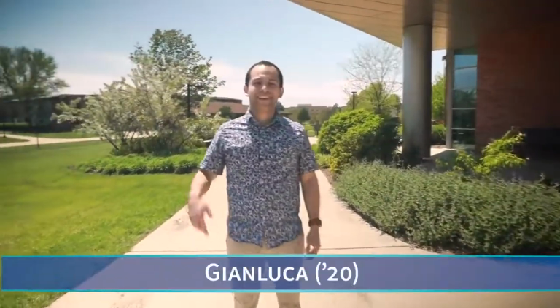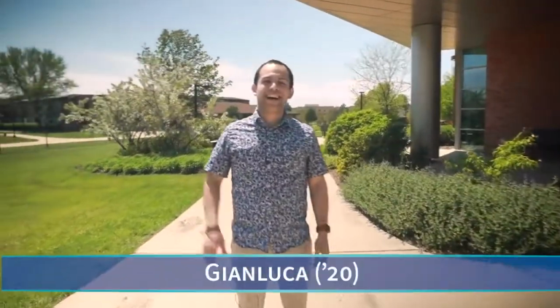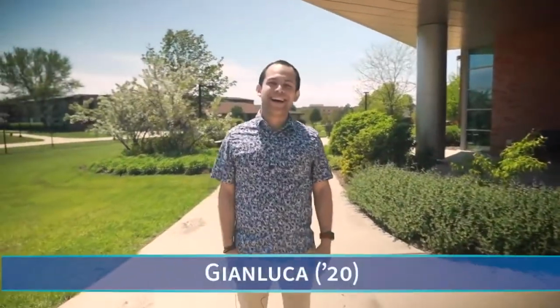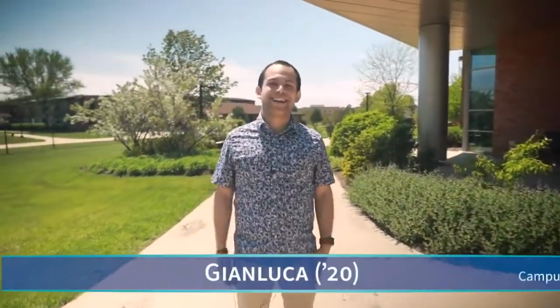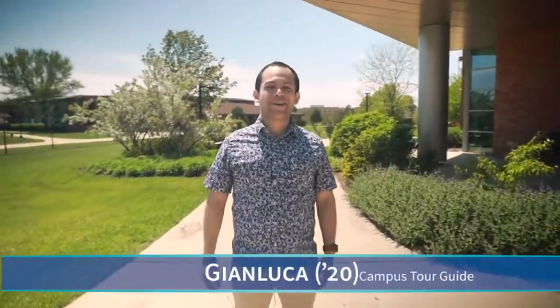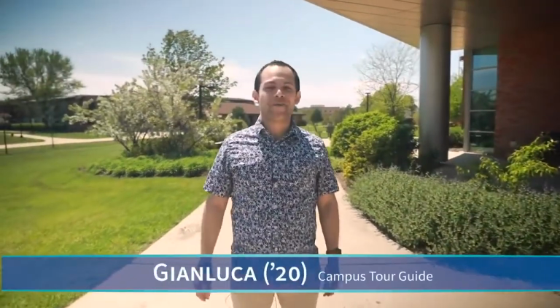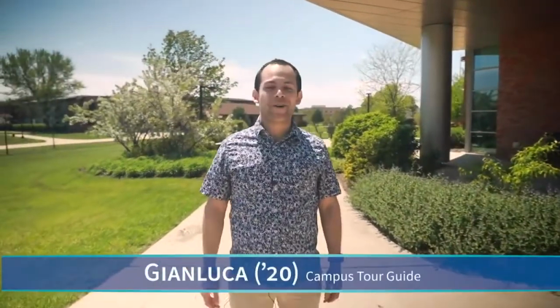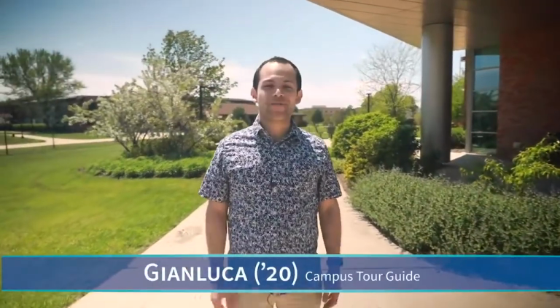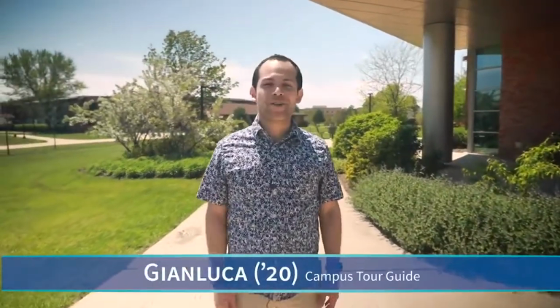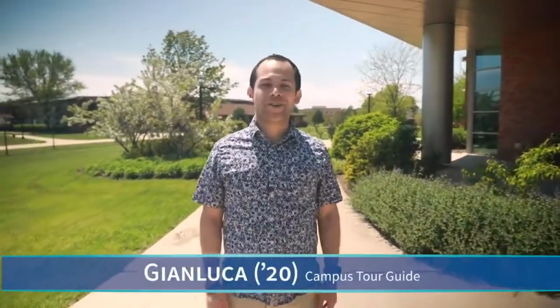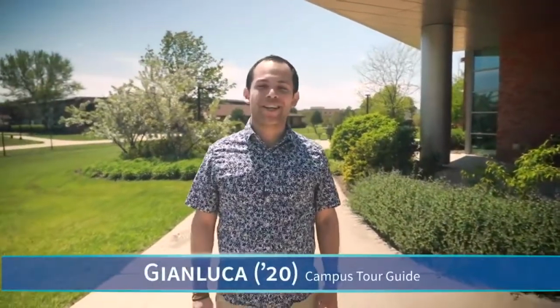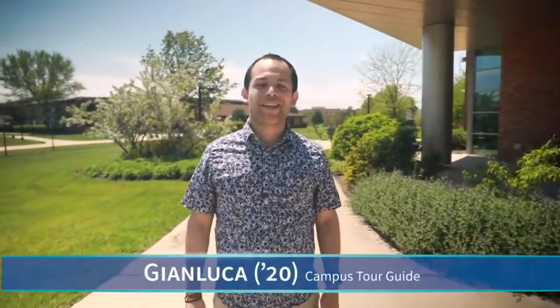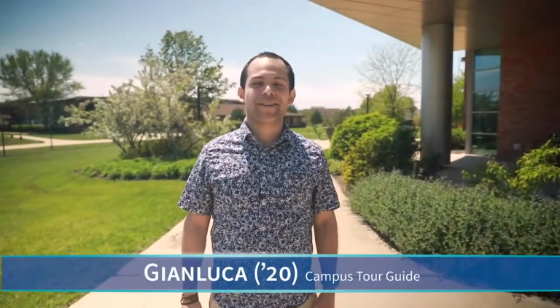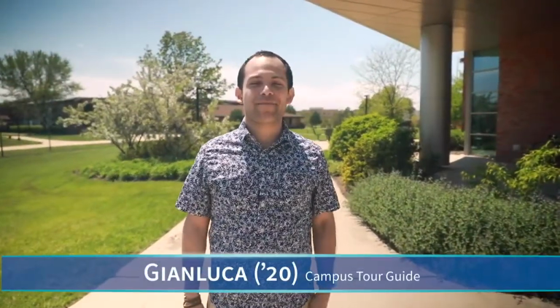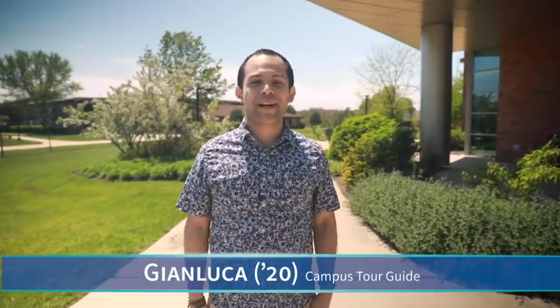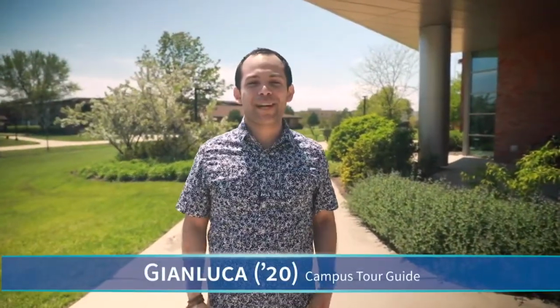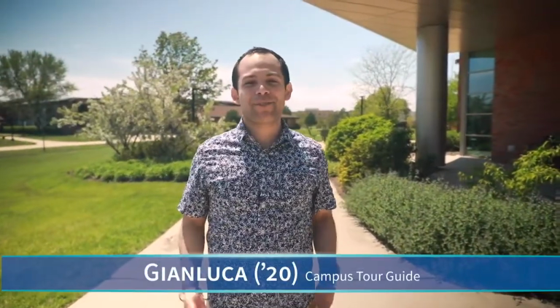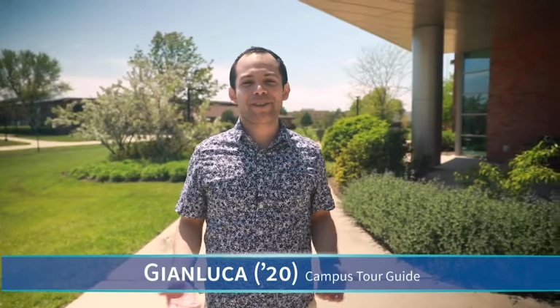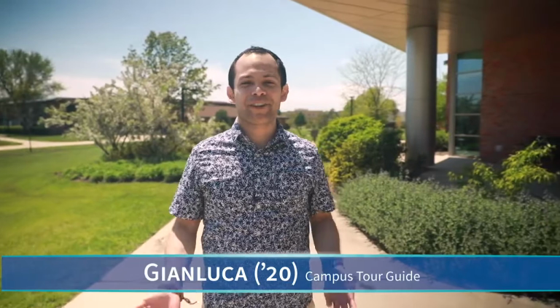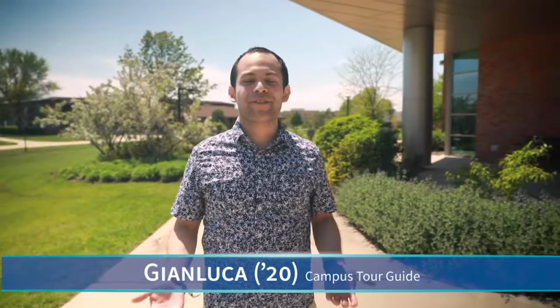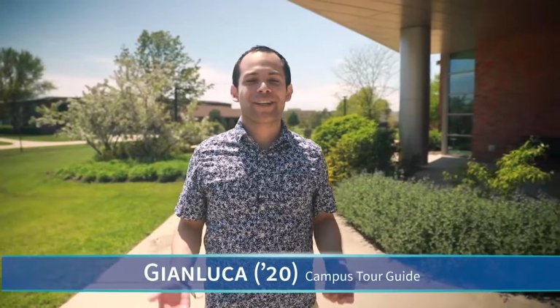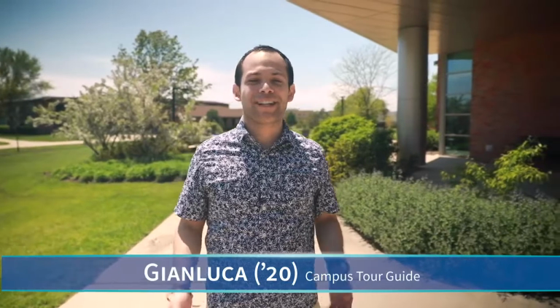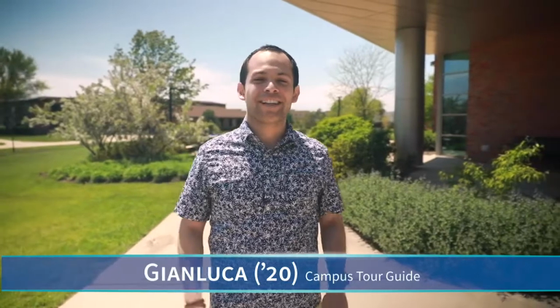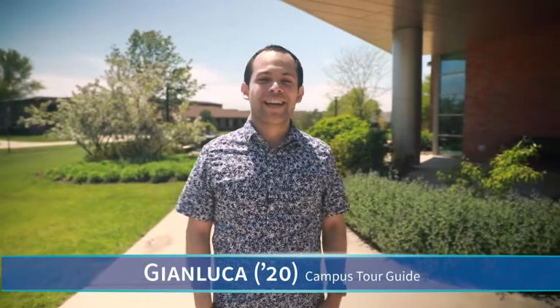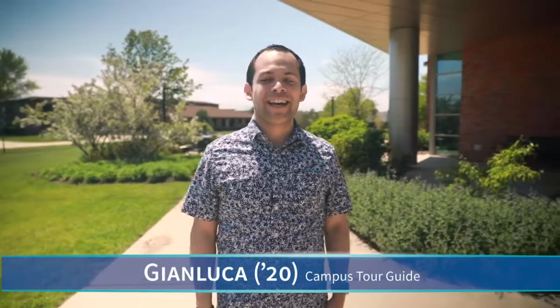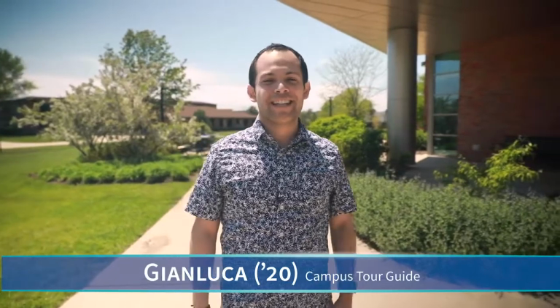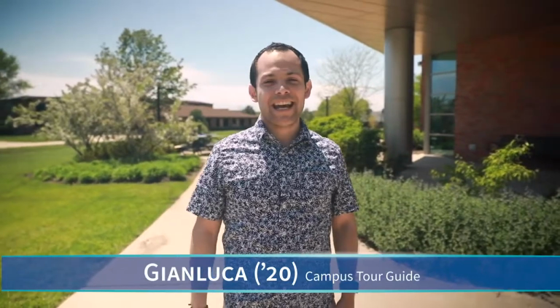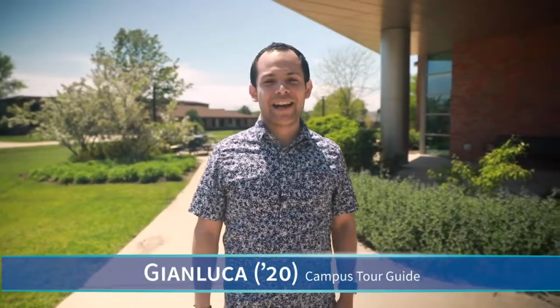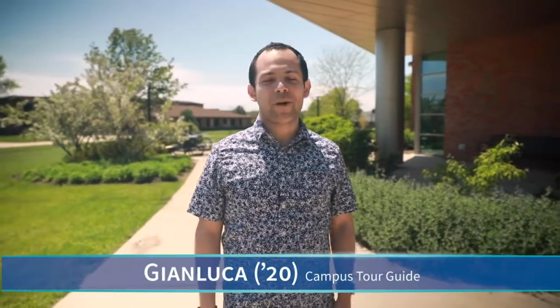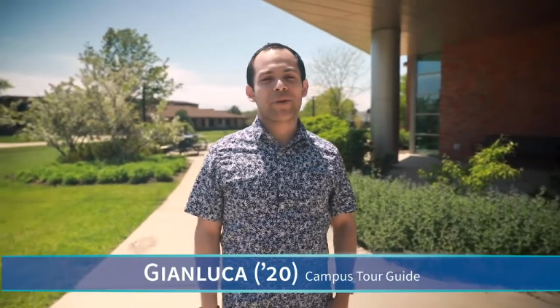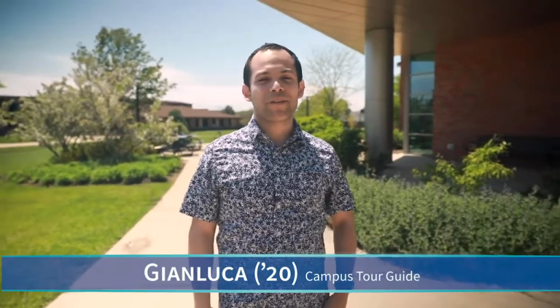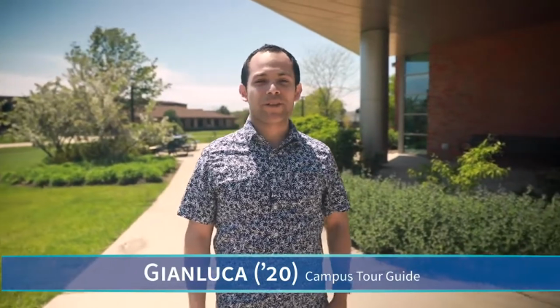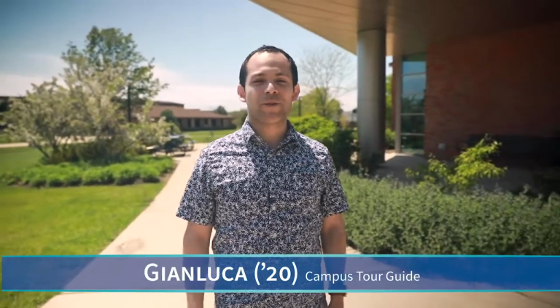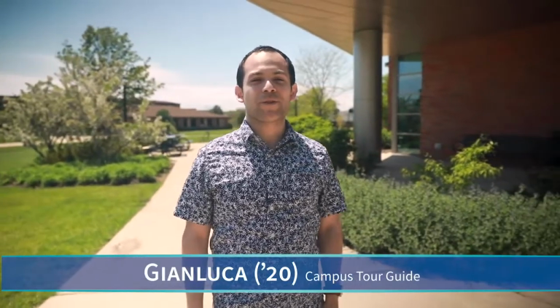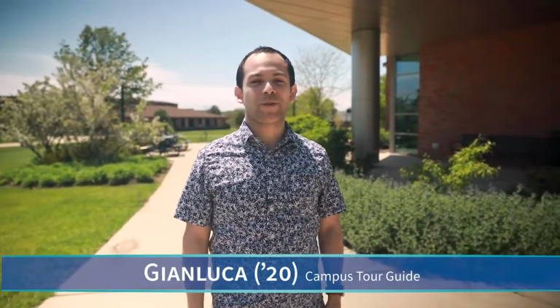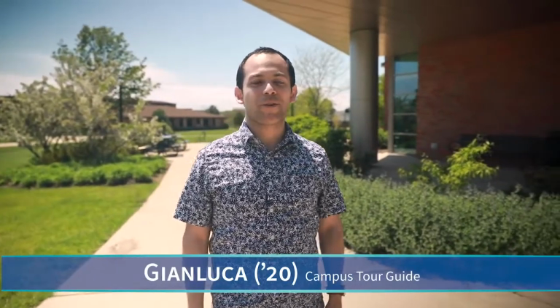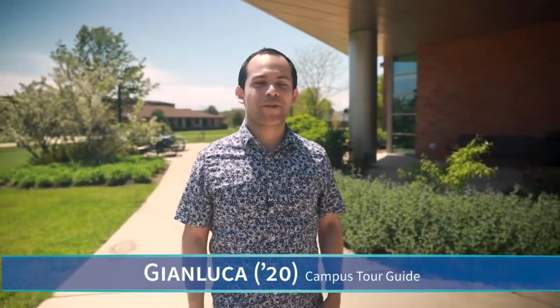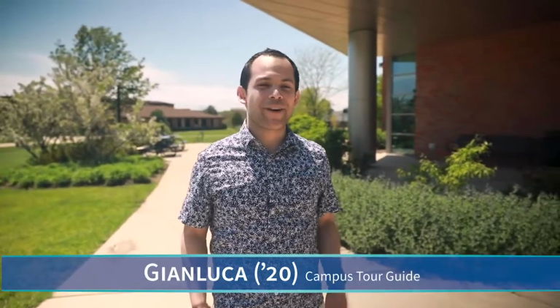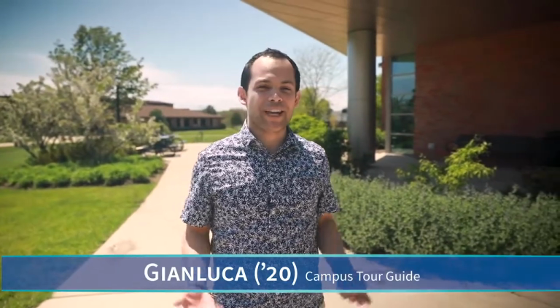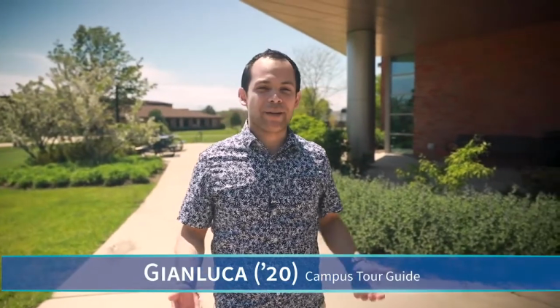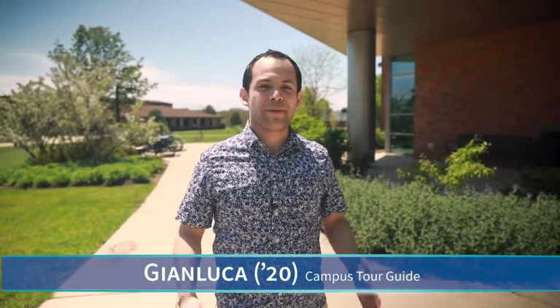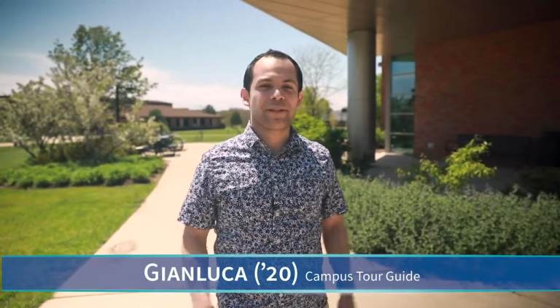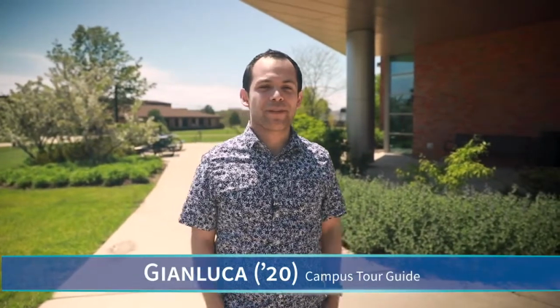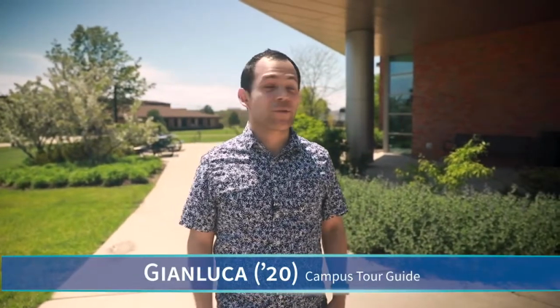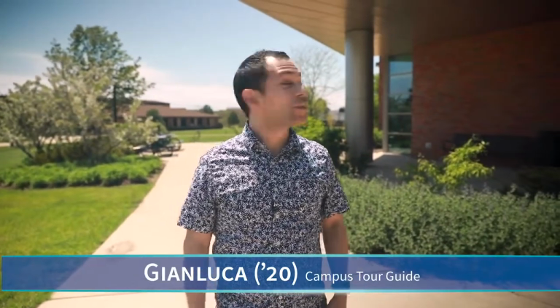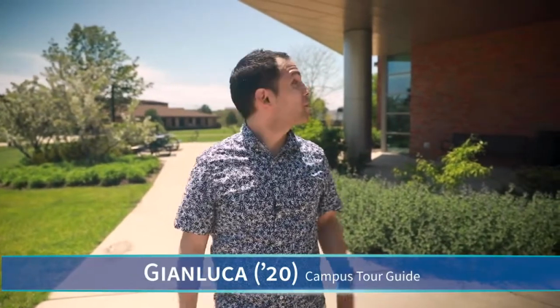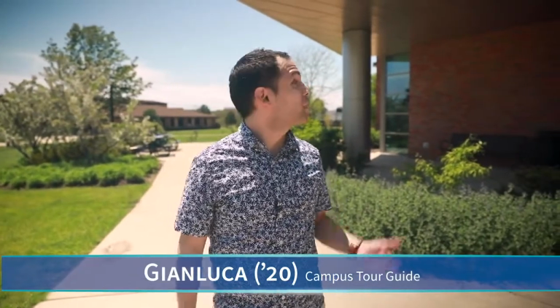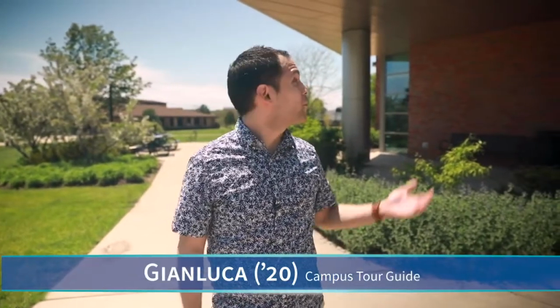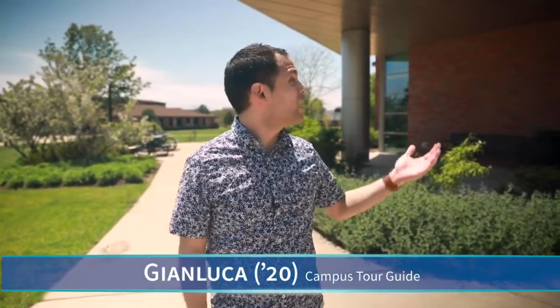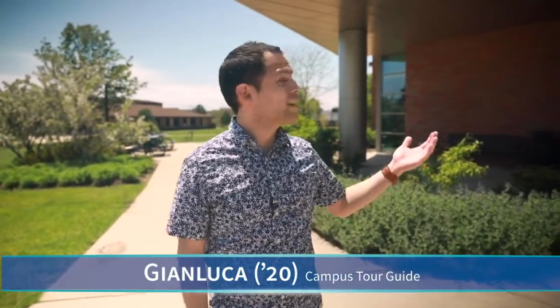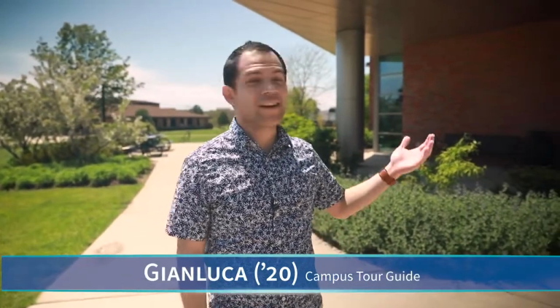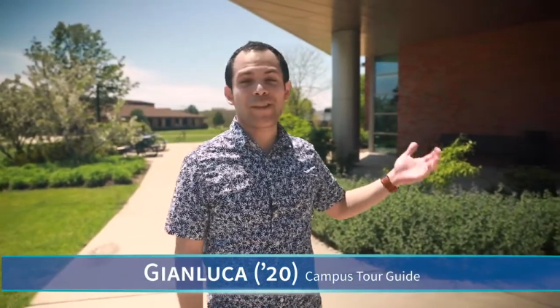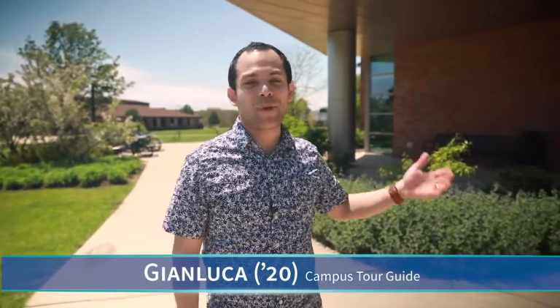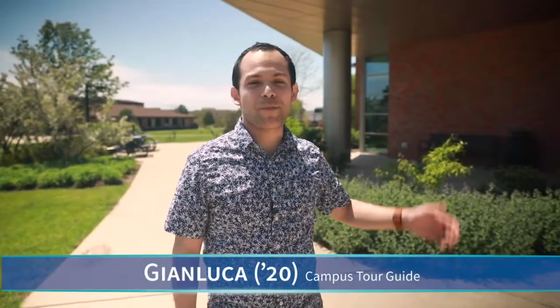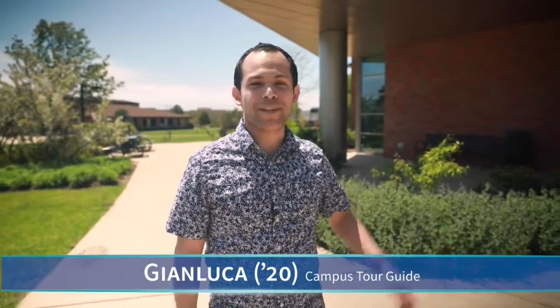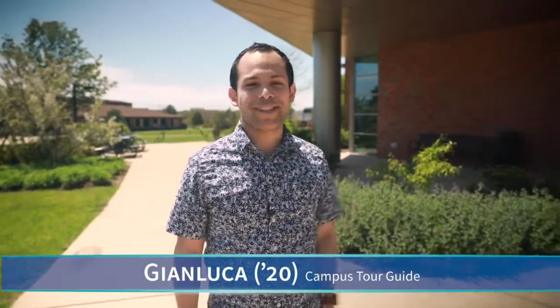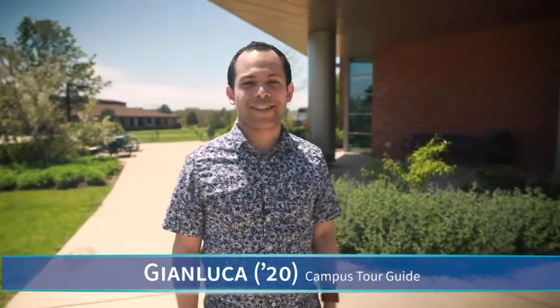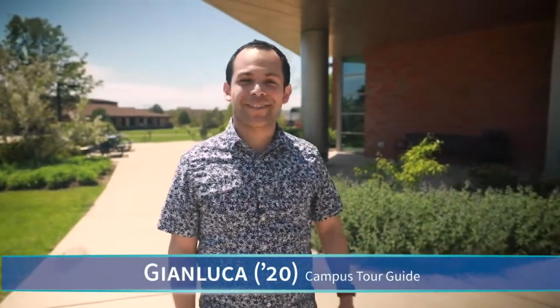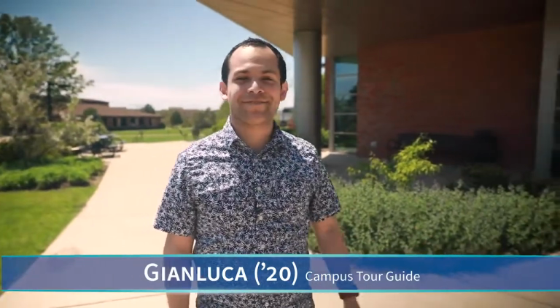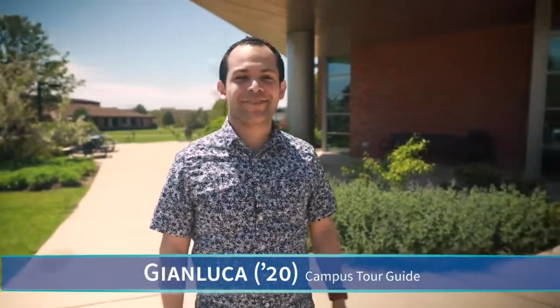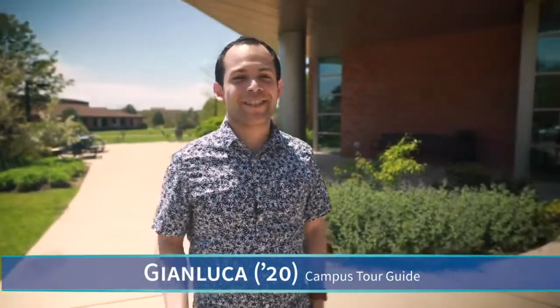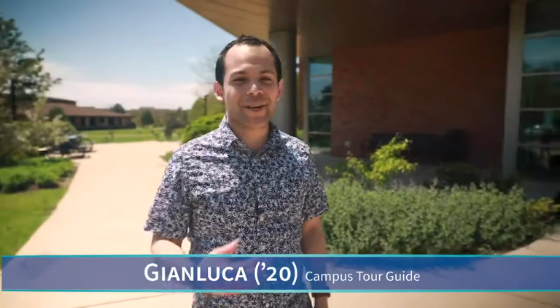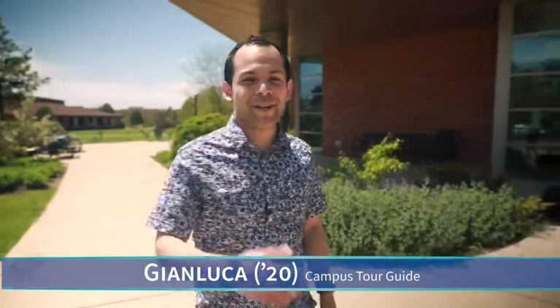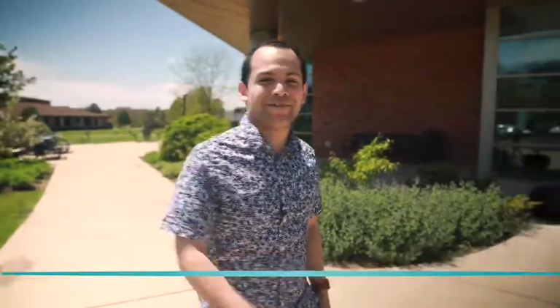Hi, welcome to Trinity. My name is John Luca and today I'll be giving you a tour around campus. We're gonna start right here at the Waybright Center. Let's go in.